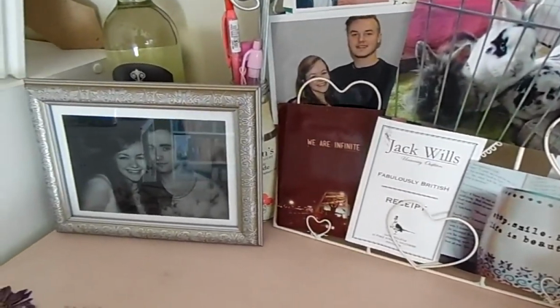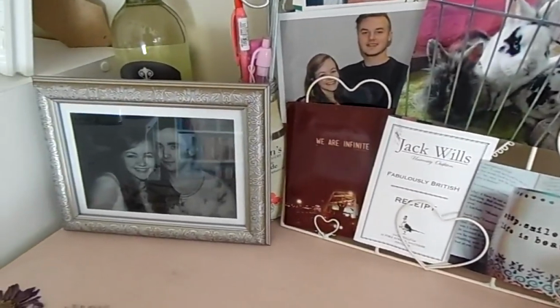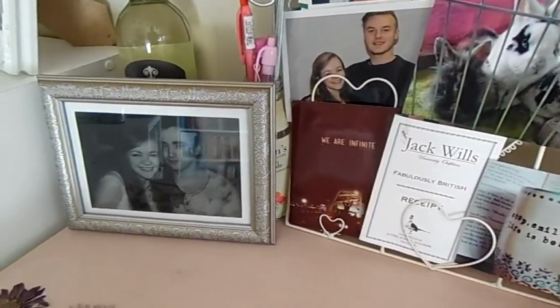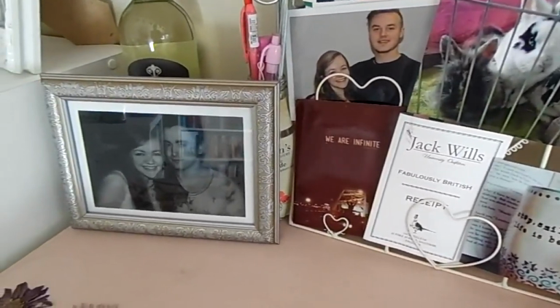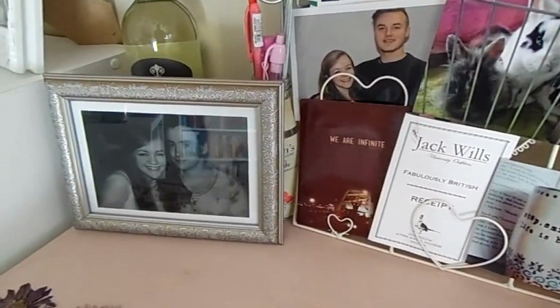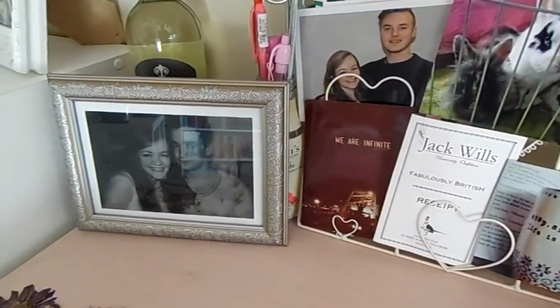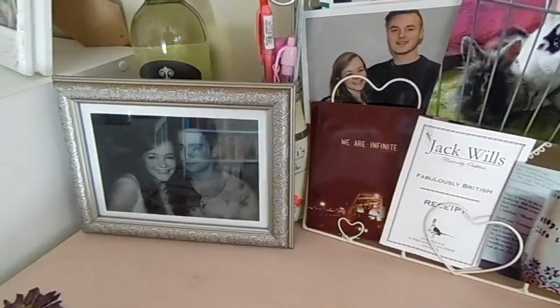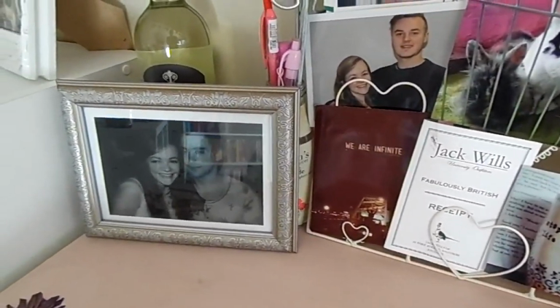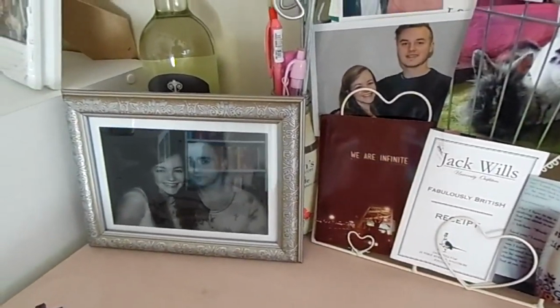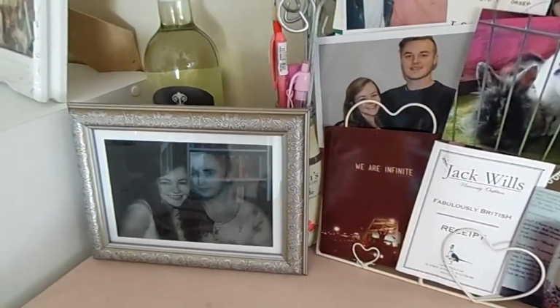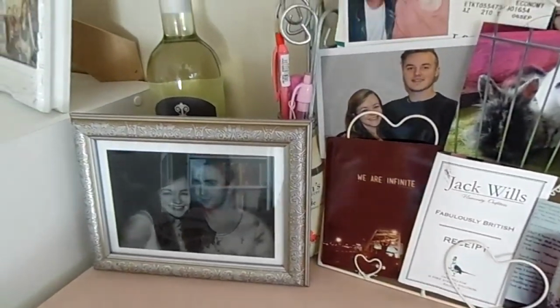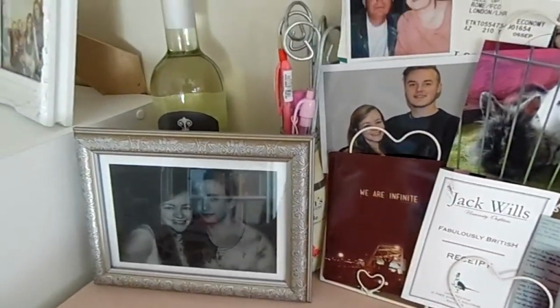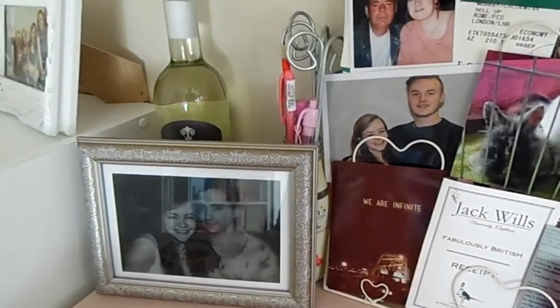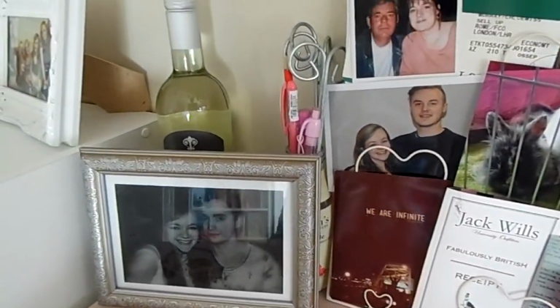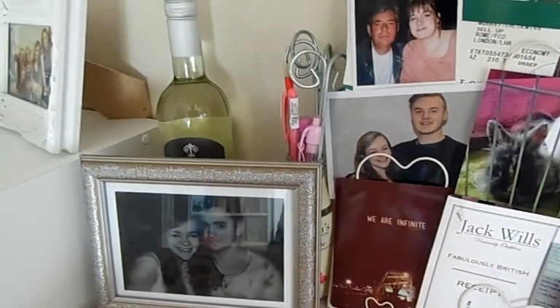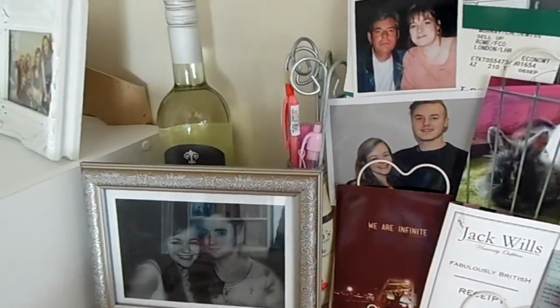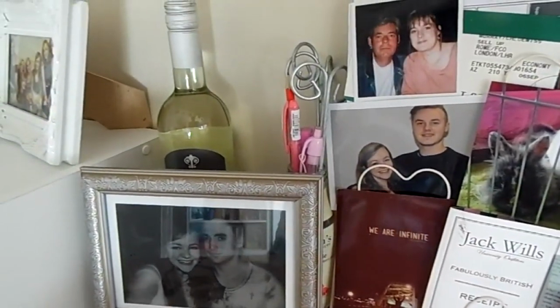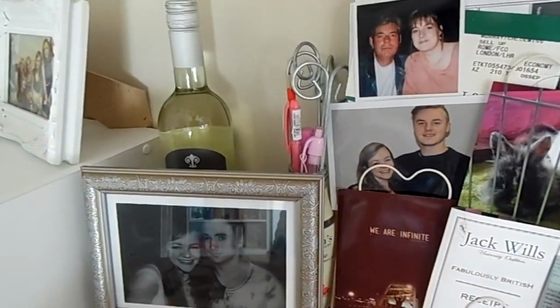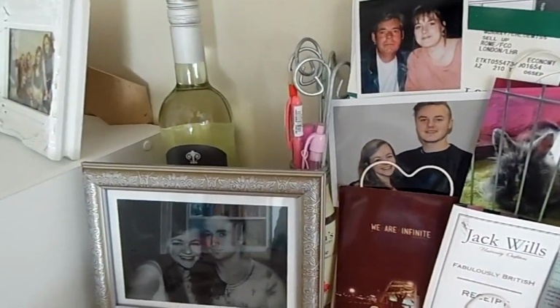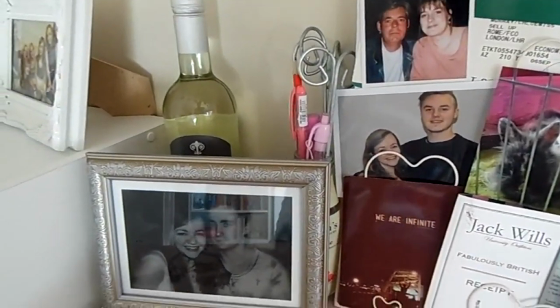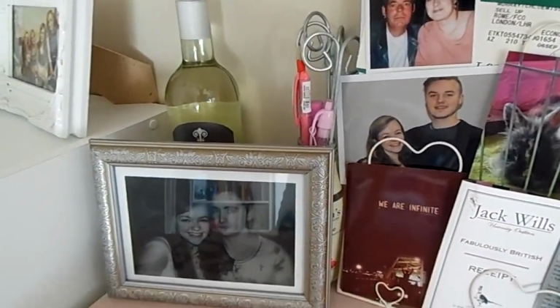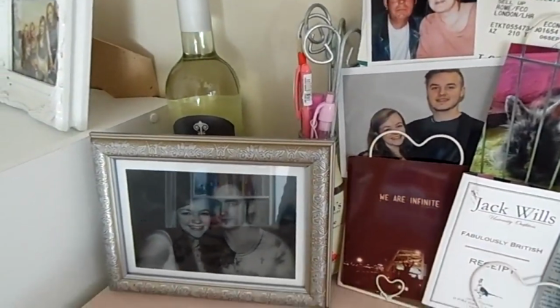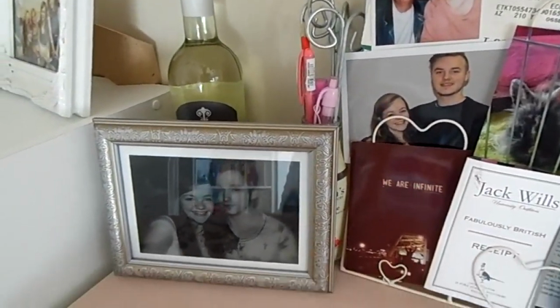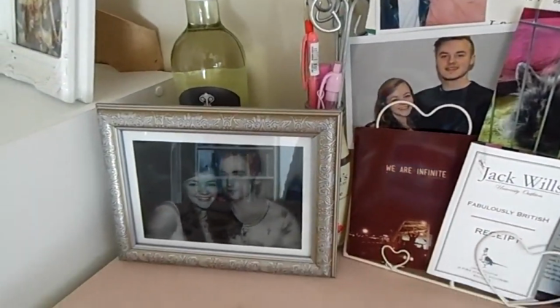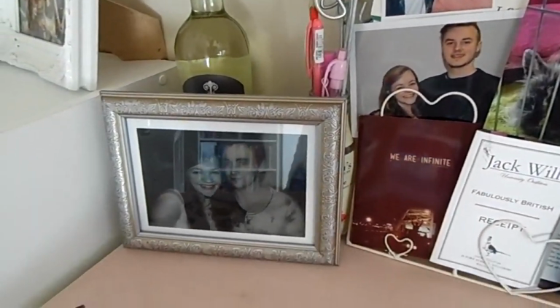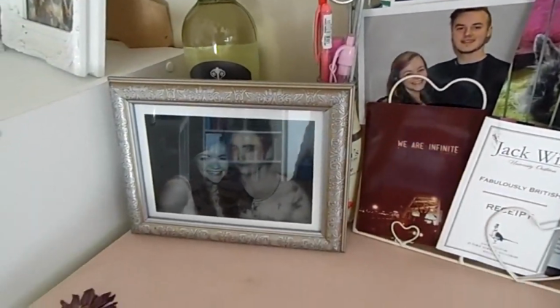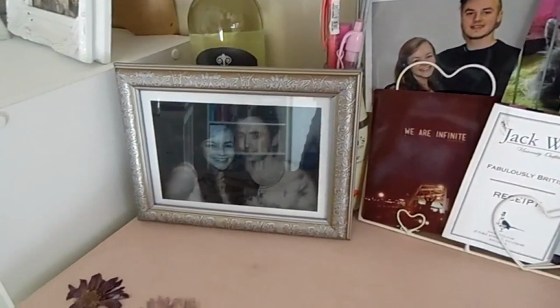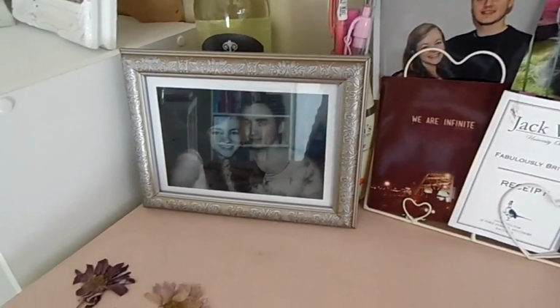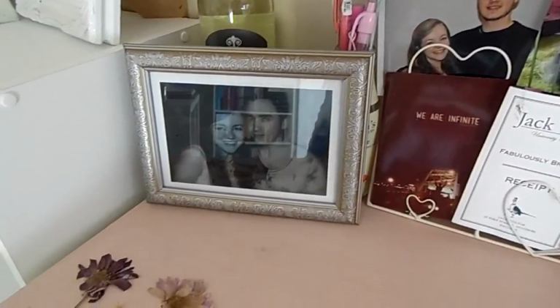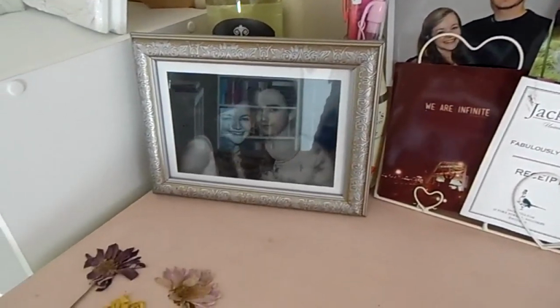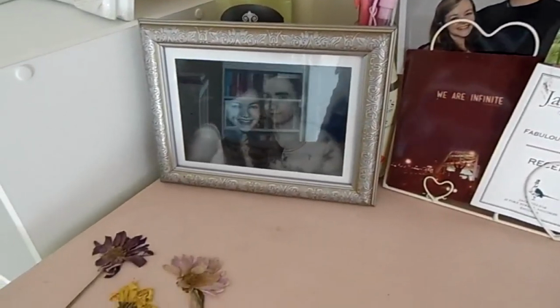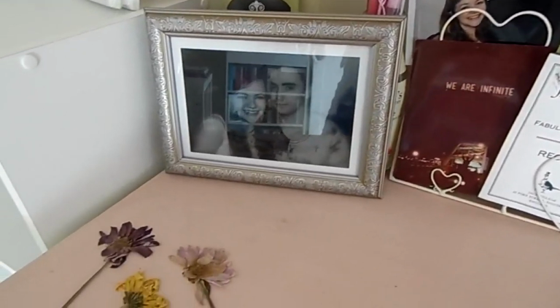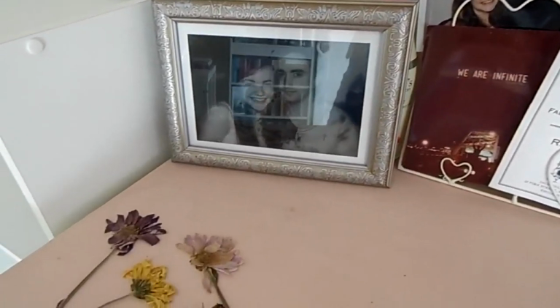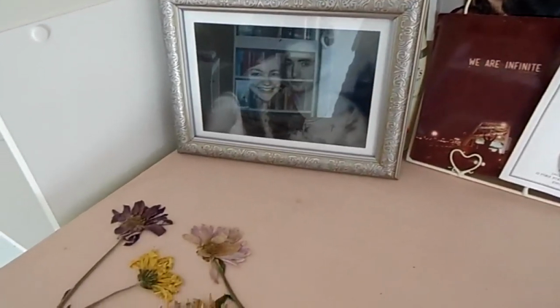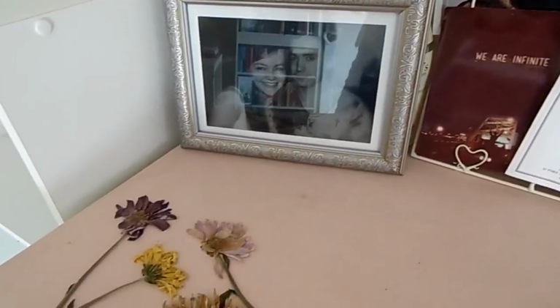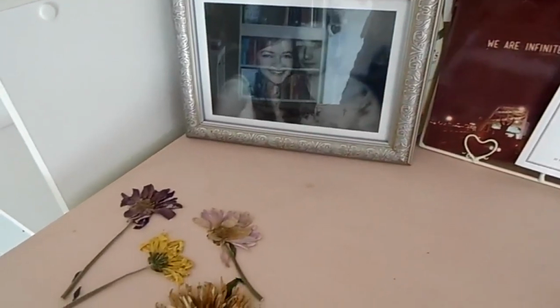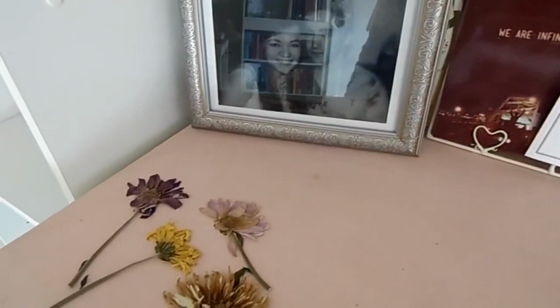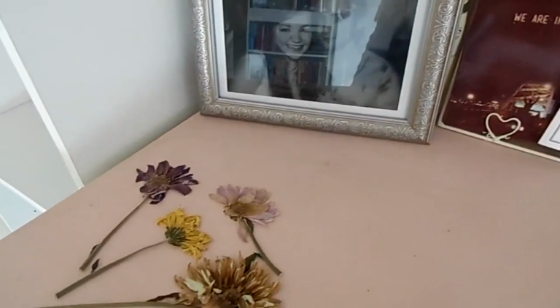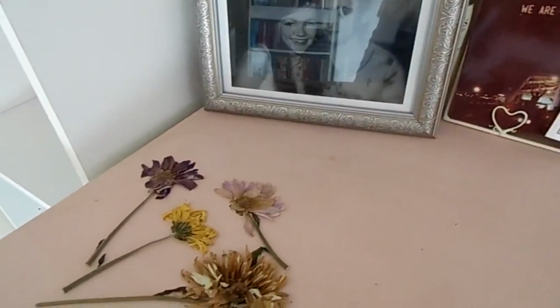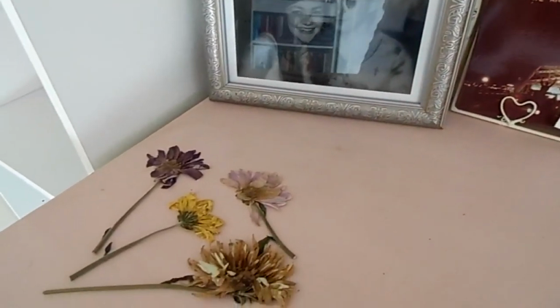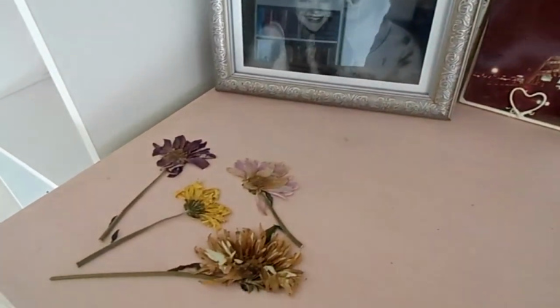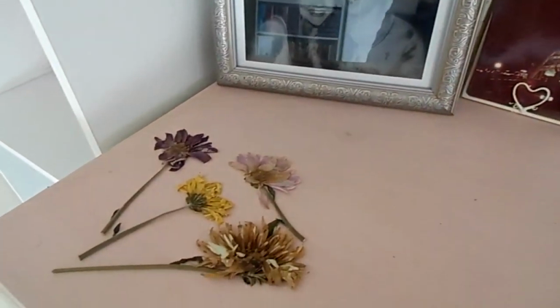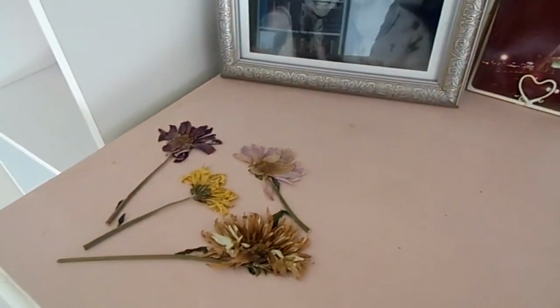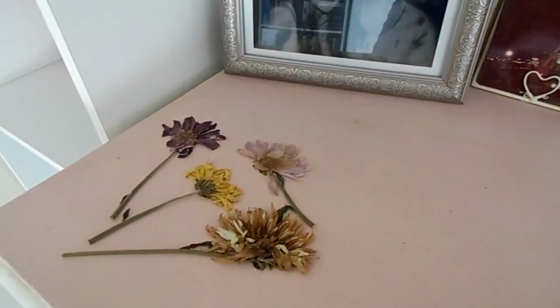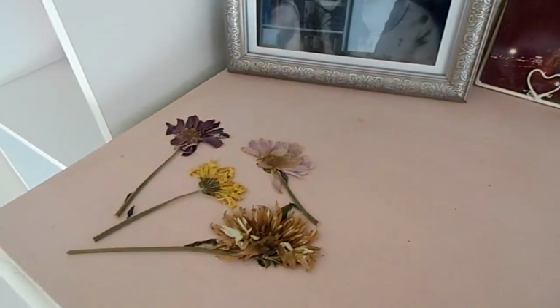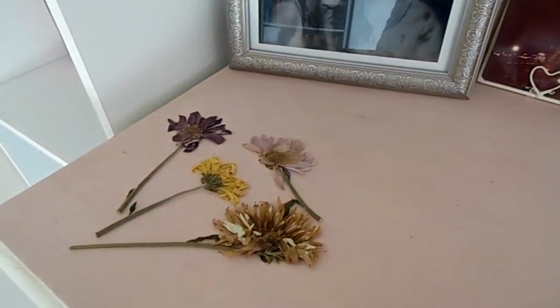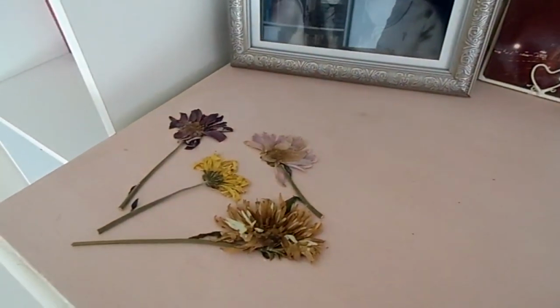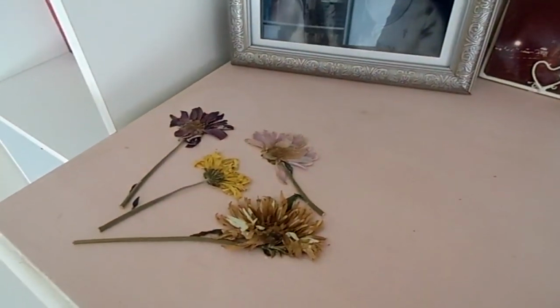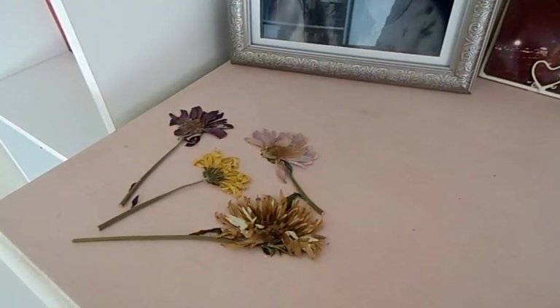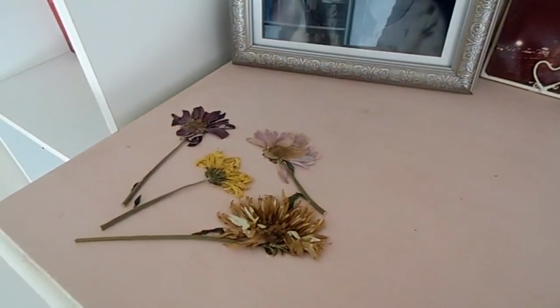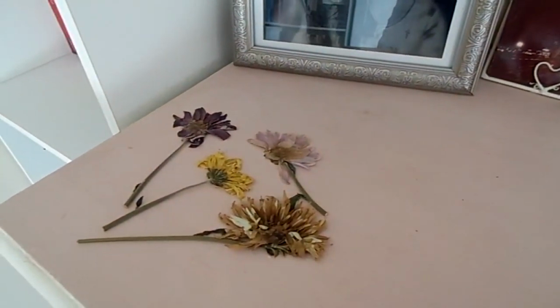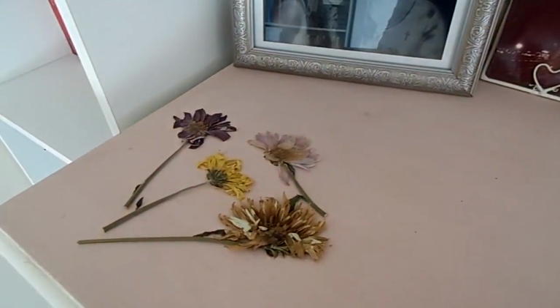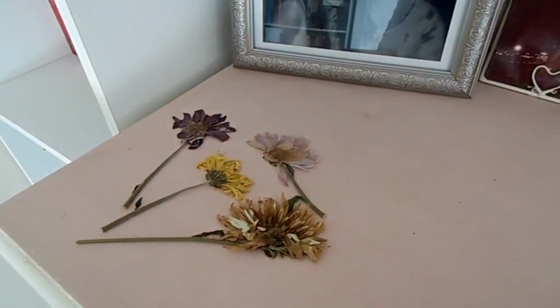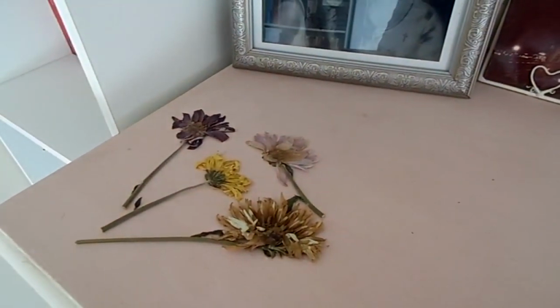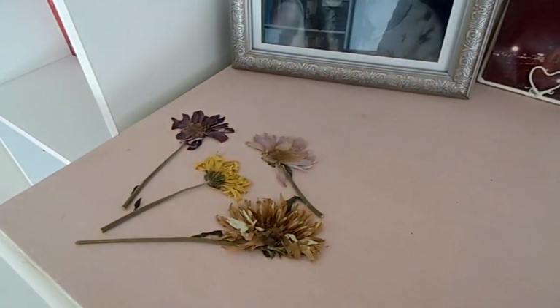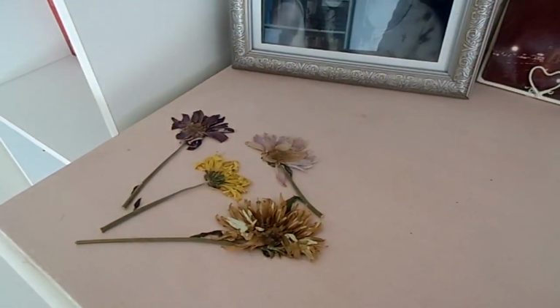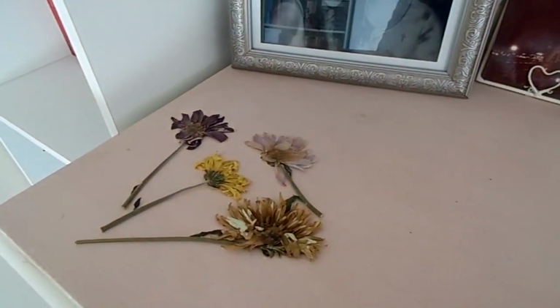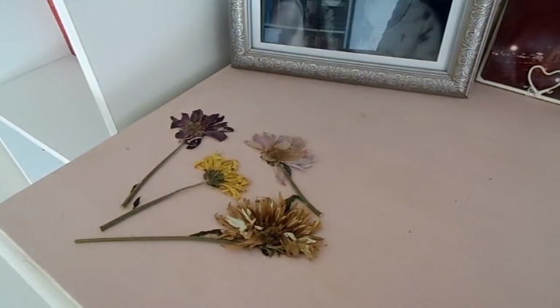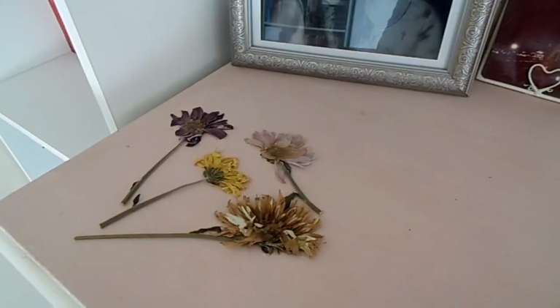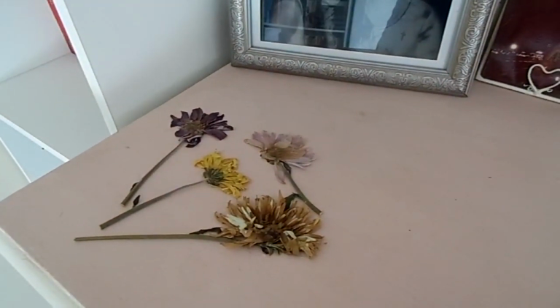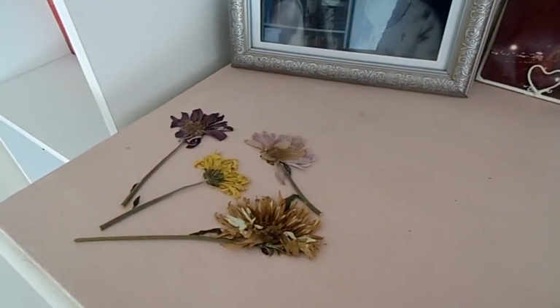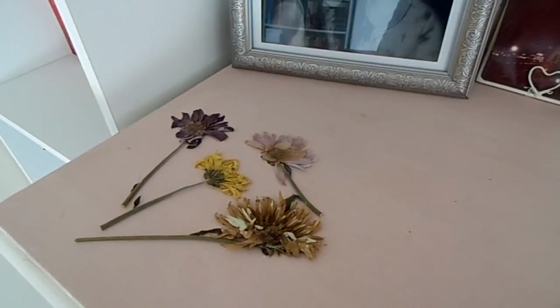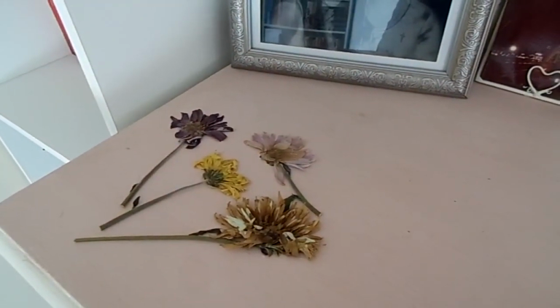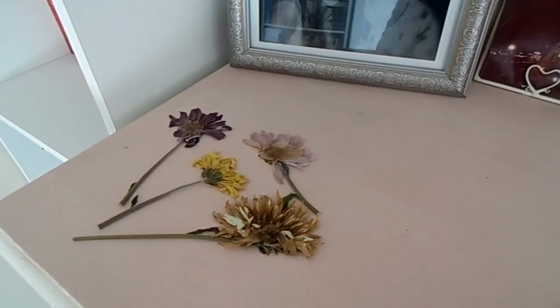And we have a photo of my boyfriend and I — cheeky bottle of wine in the back — and some random flowers that I just finished pressing.